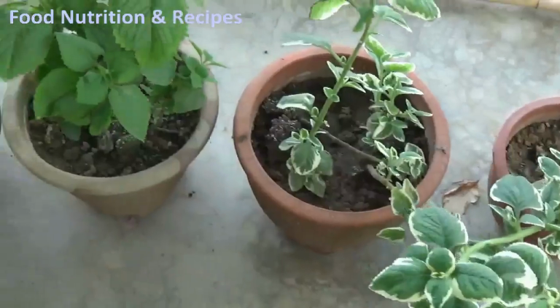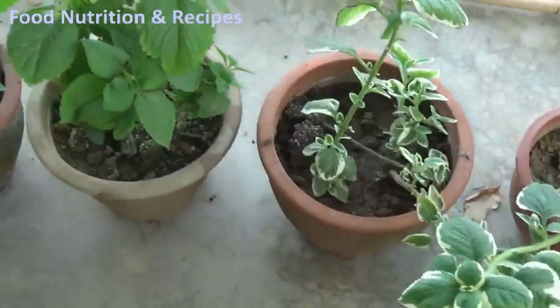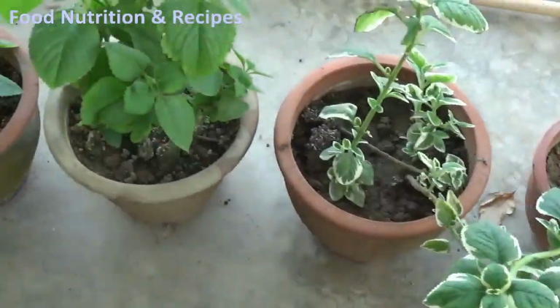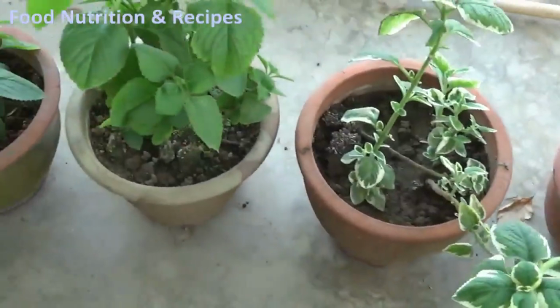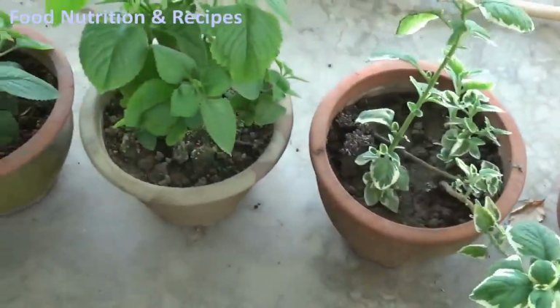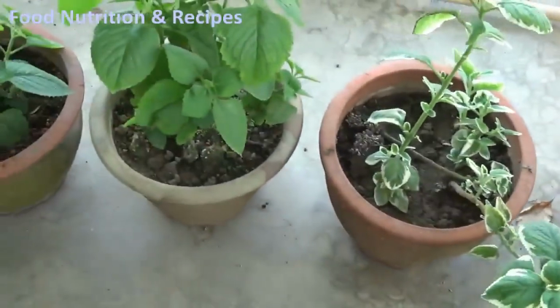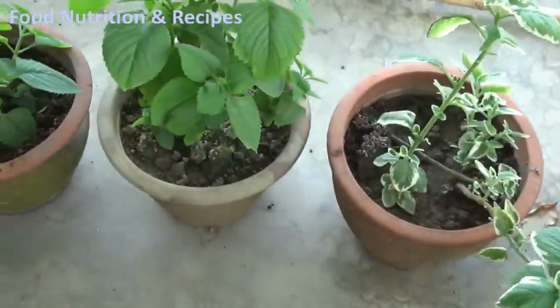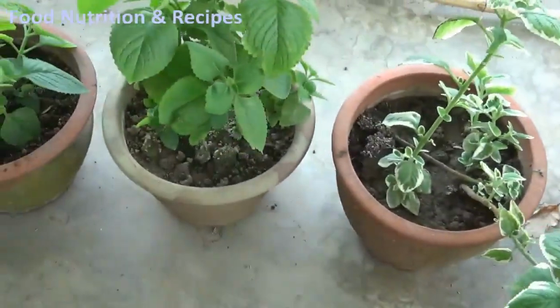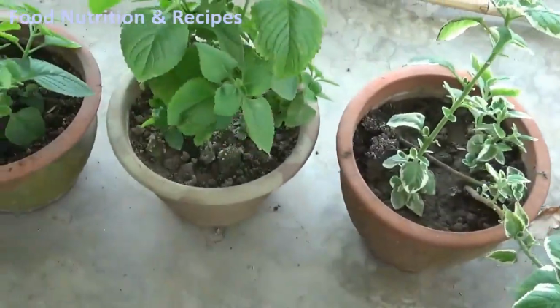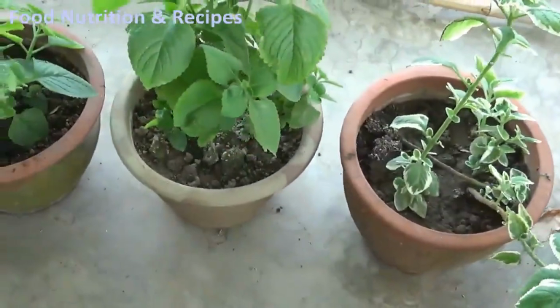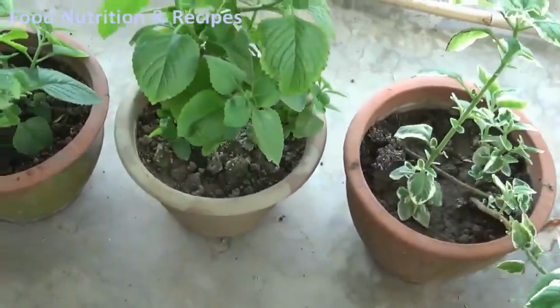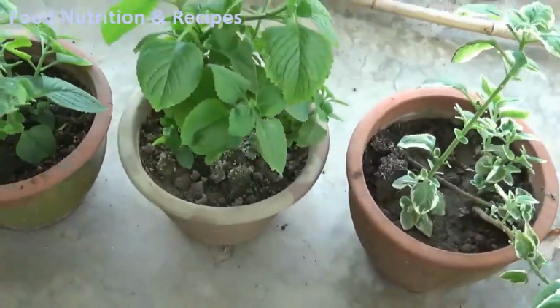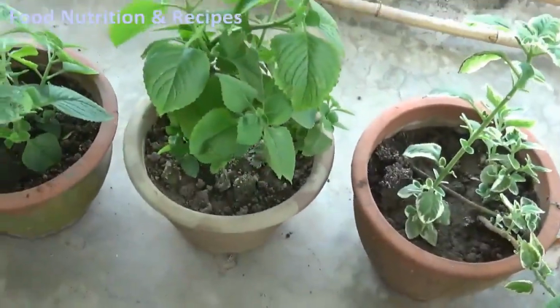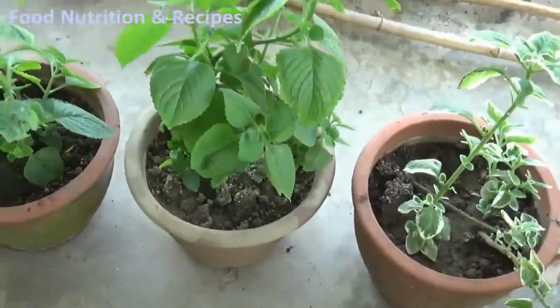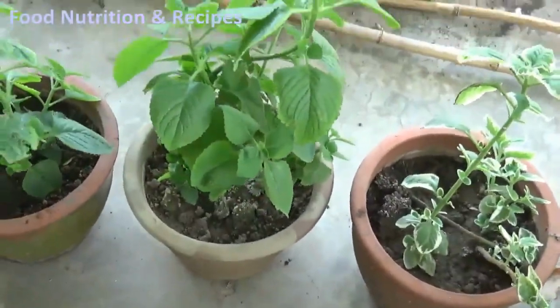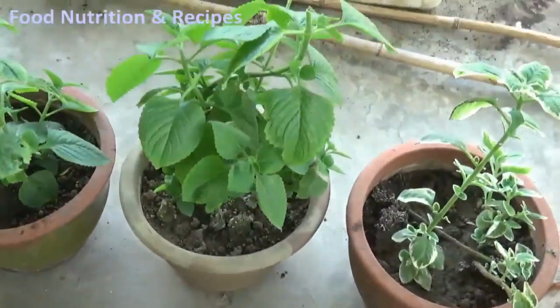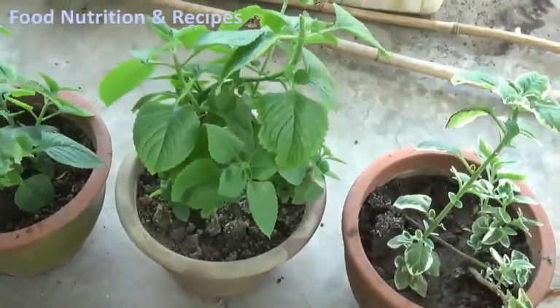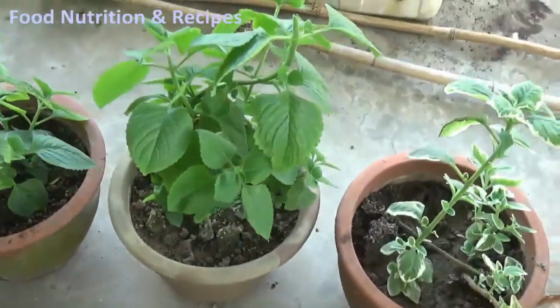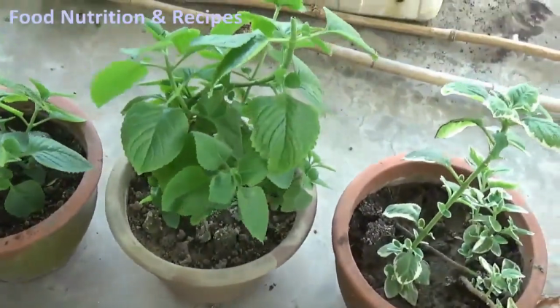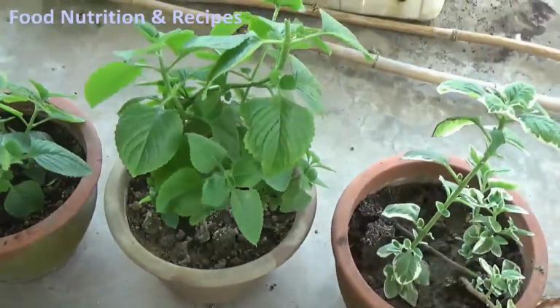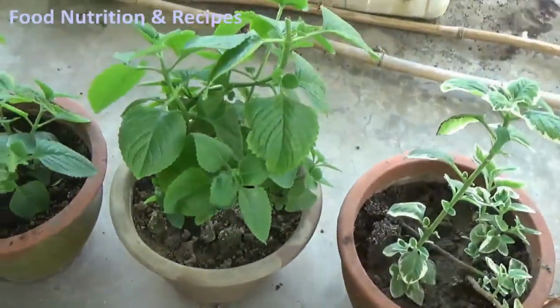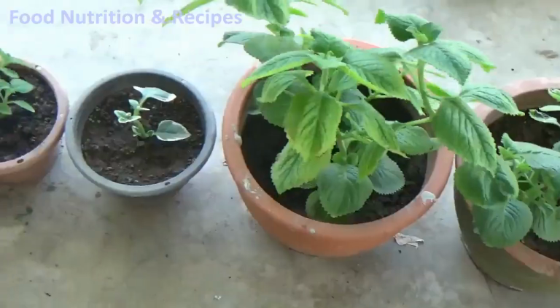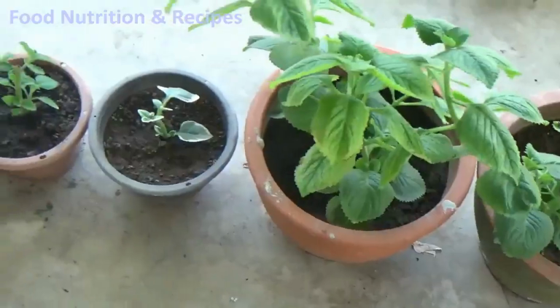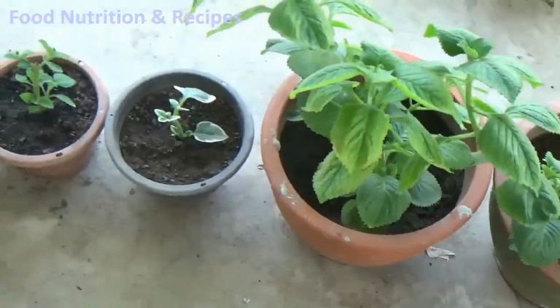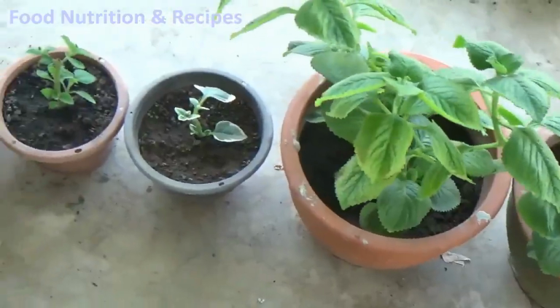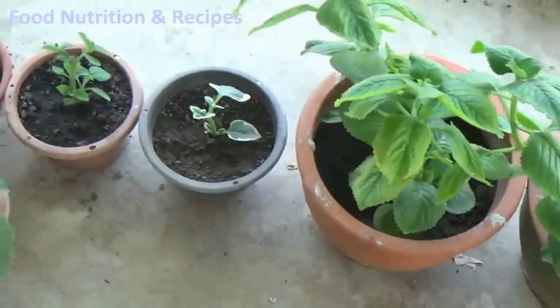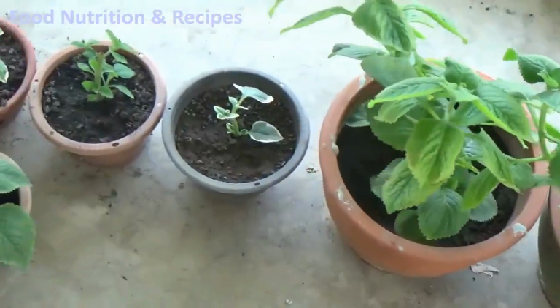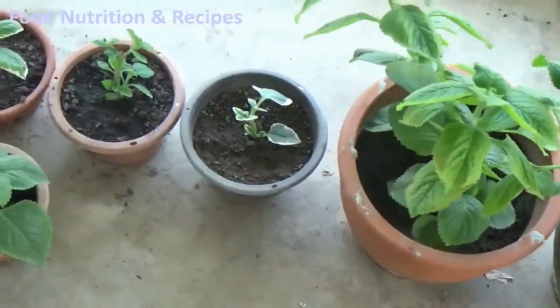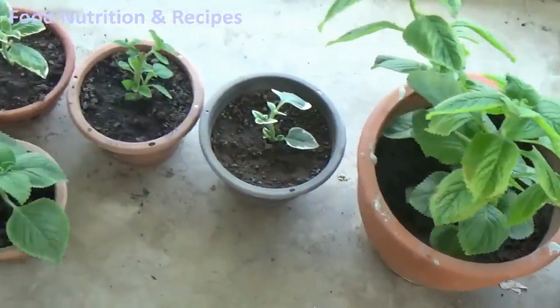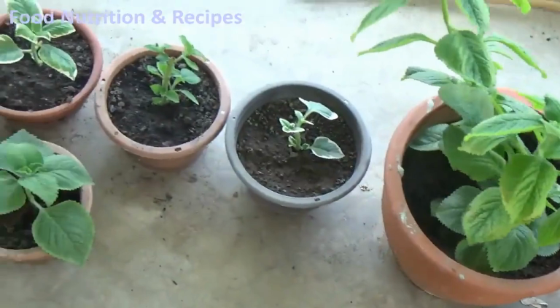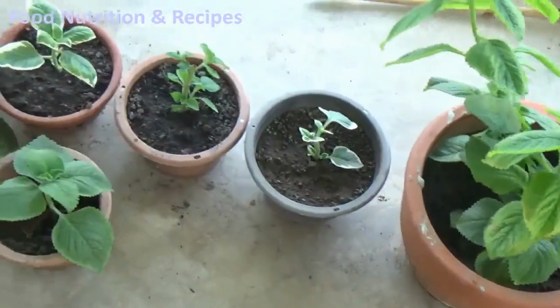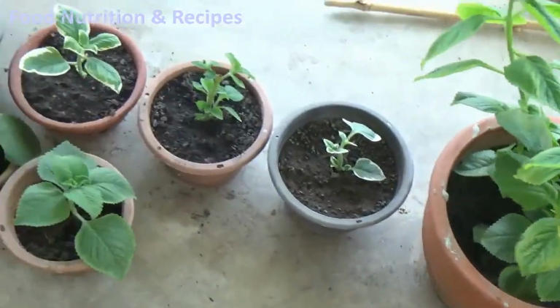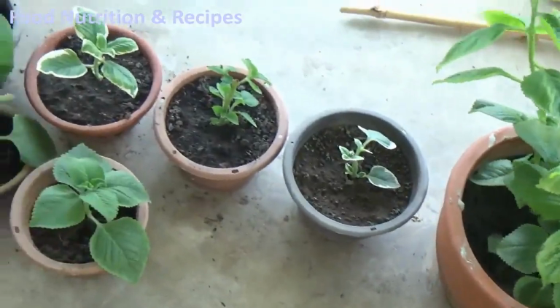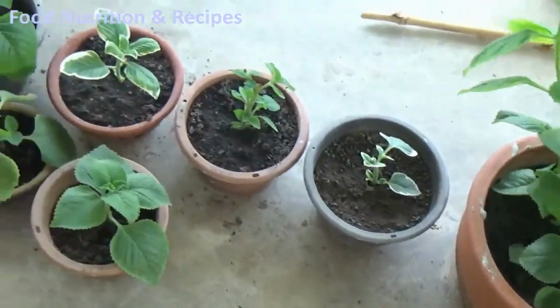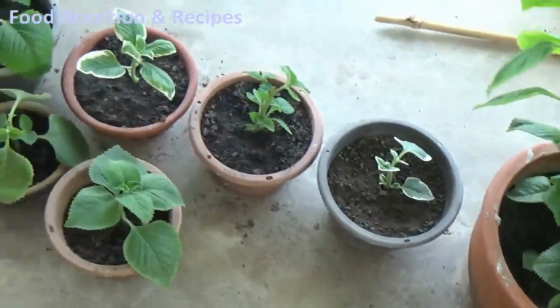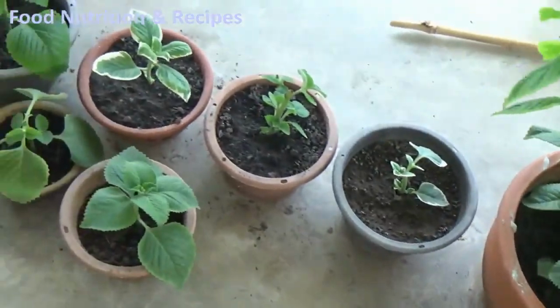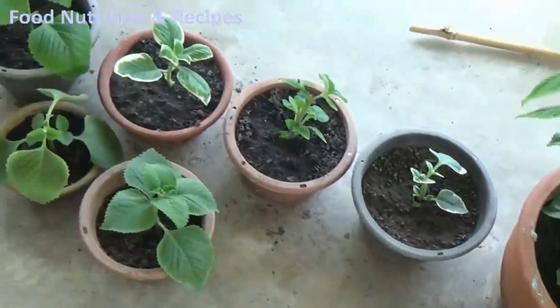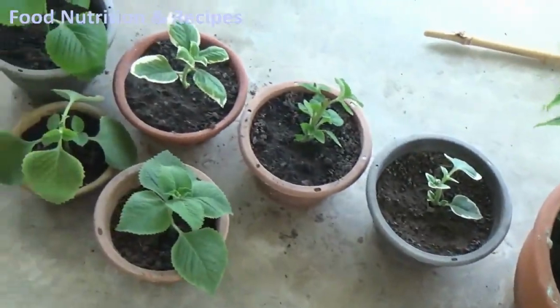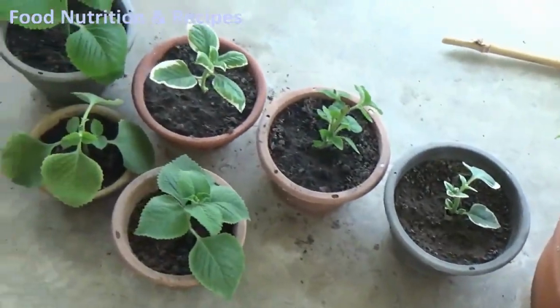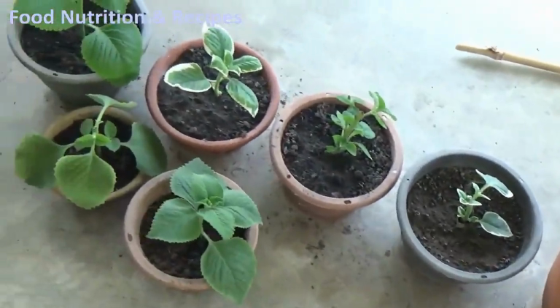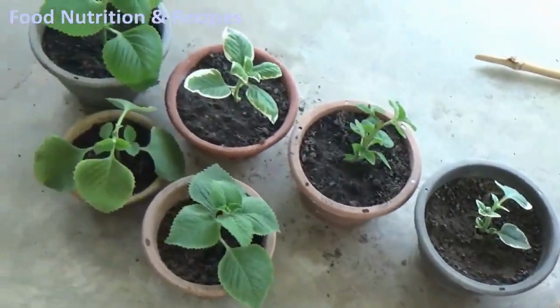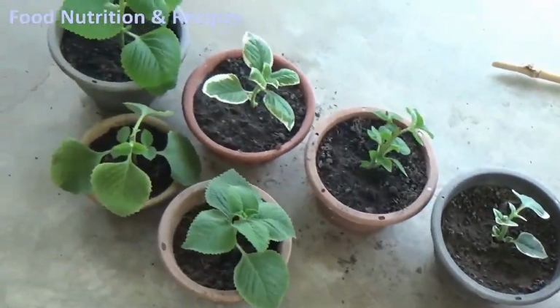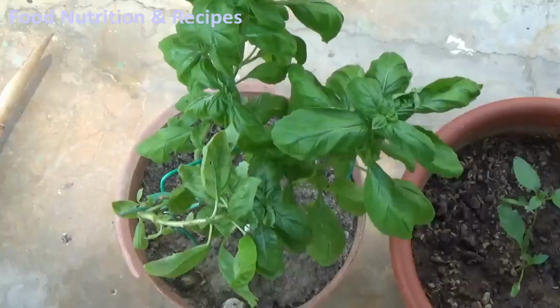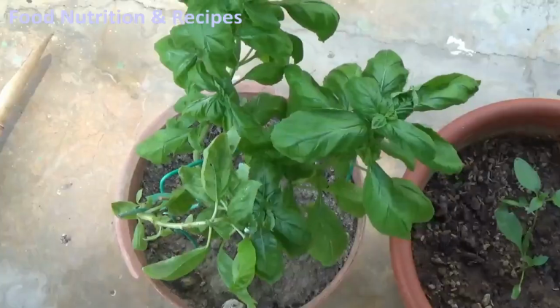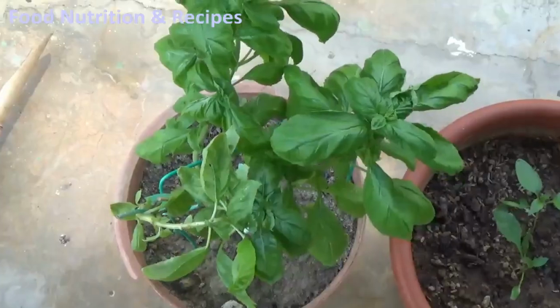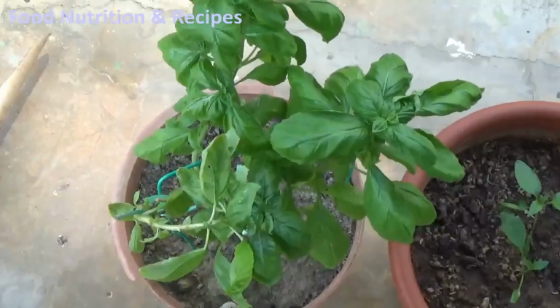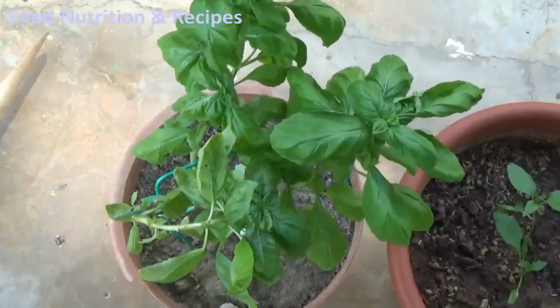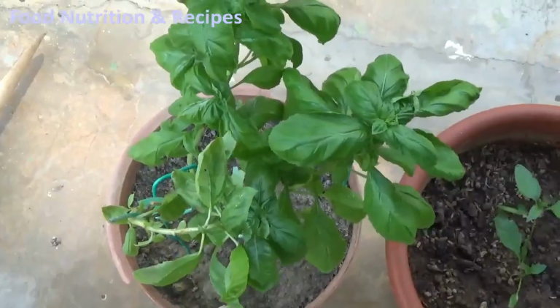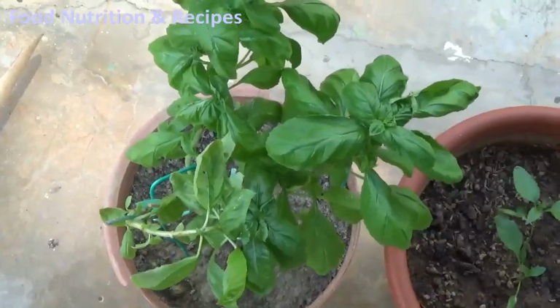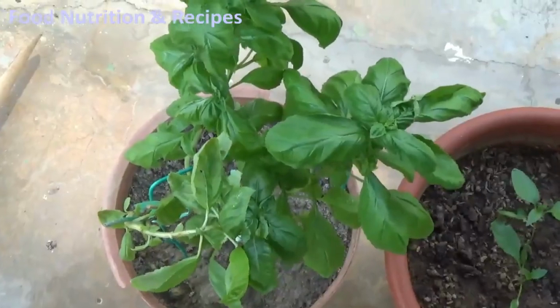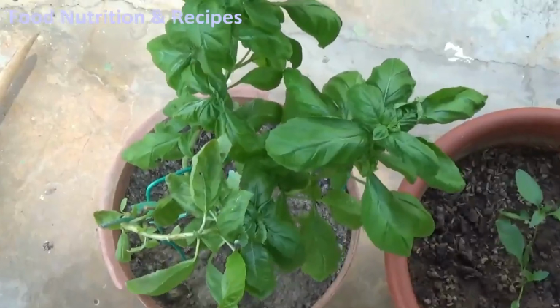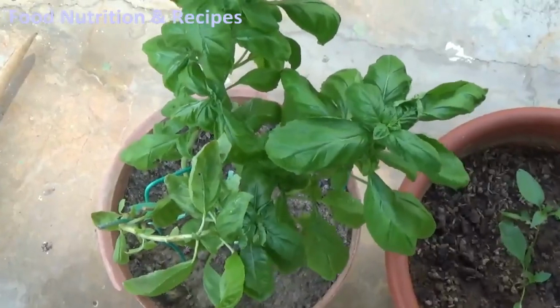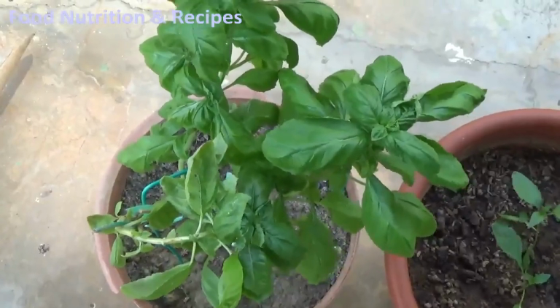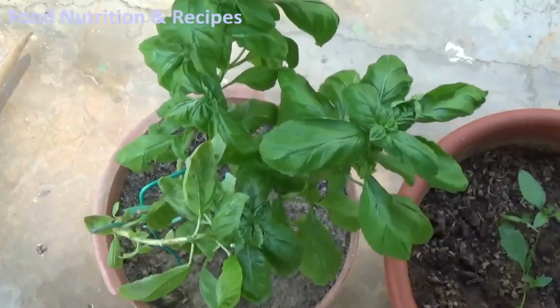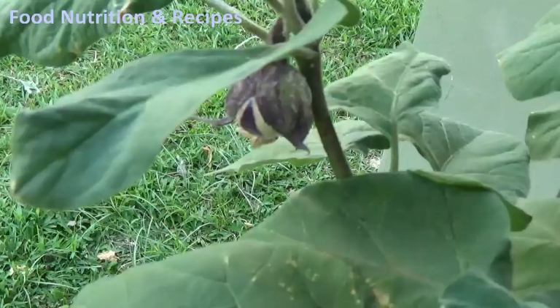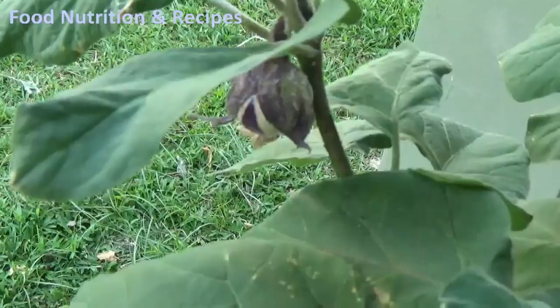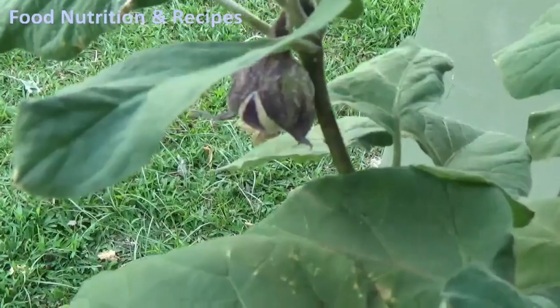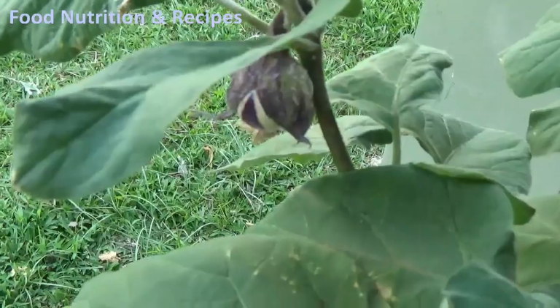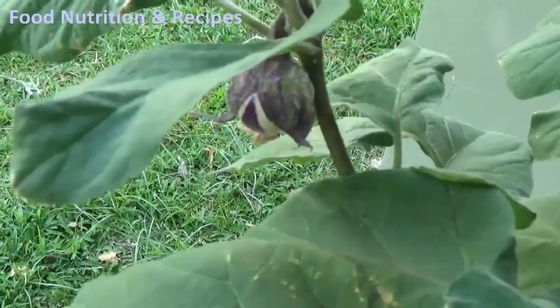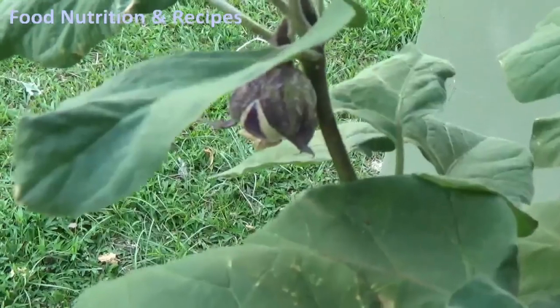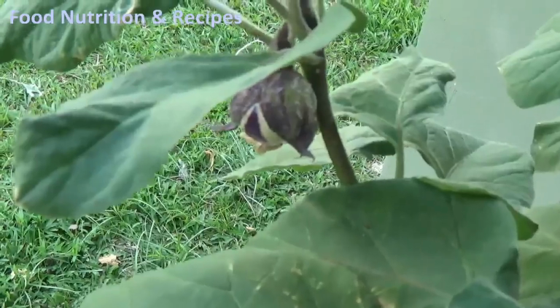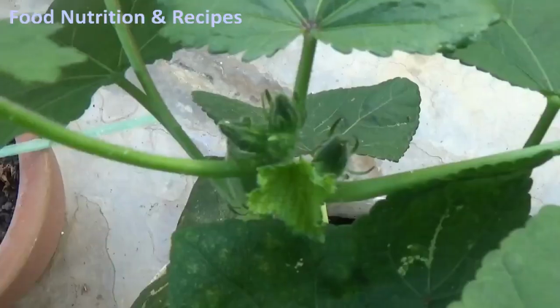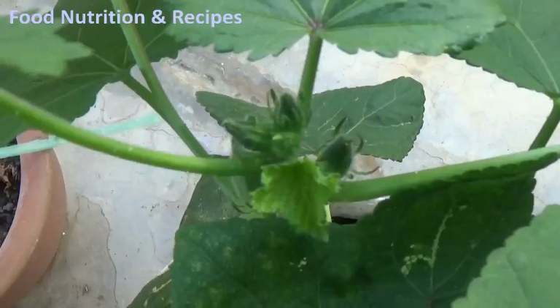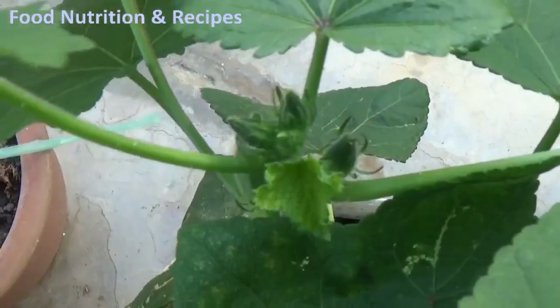We also need some fresh or dried oregano leaves, depending on availability. For me, I always have them fresh because I grow them myself. And it's not just the oregano — I plant basil and some other vegetables.